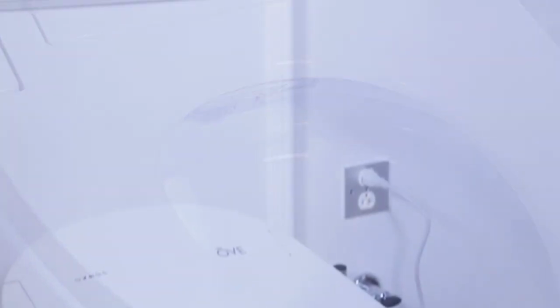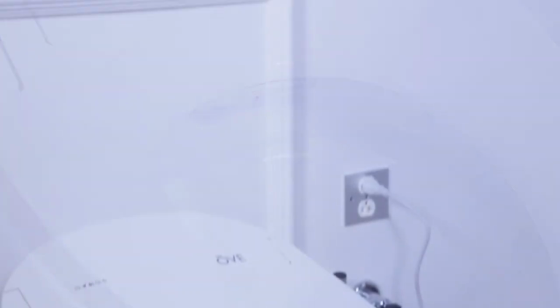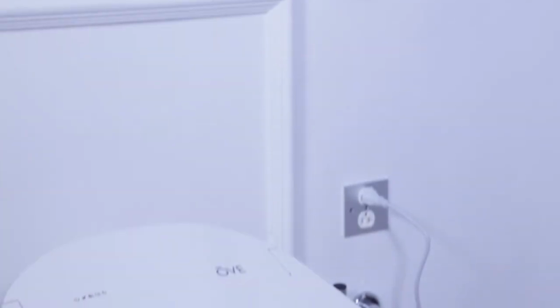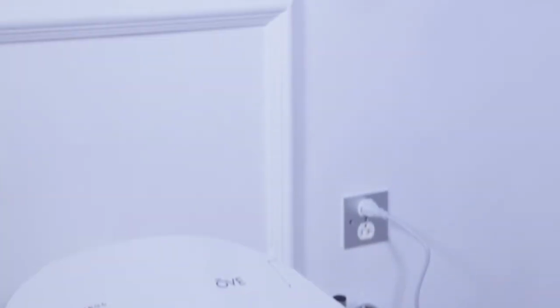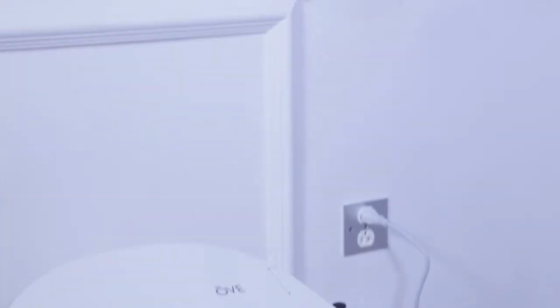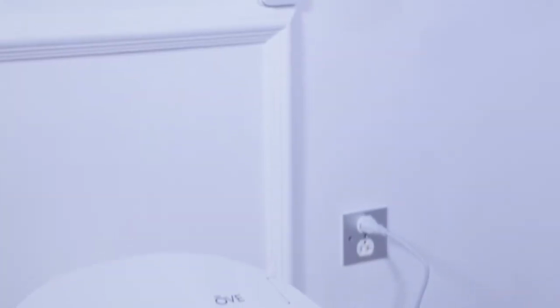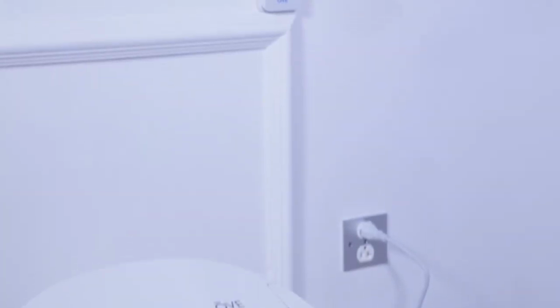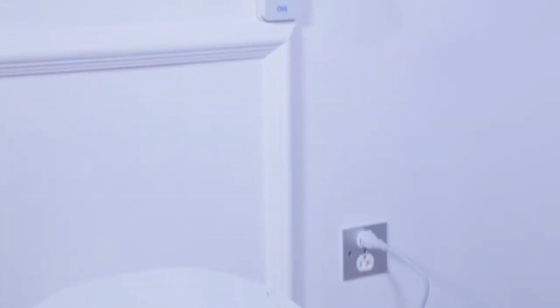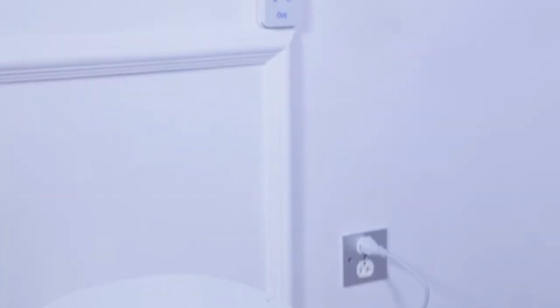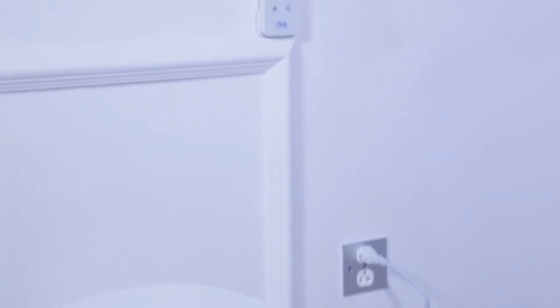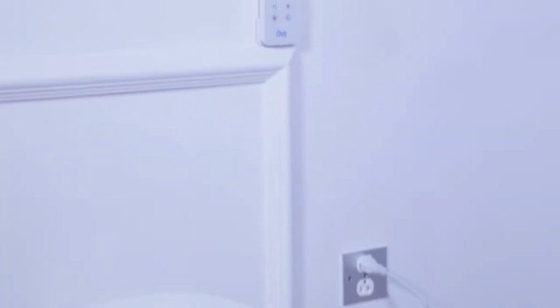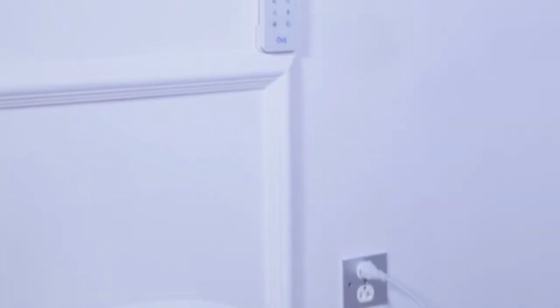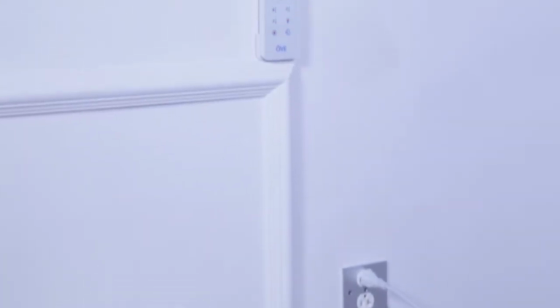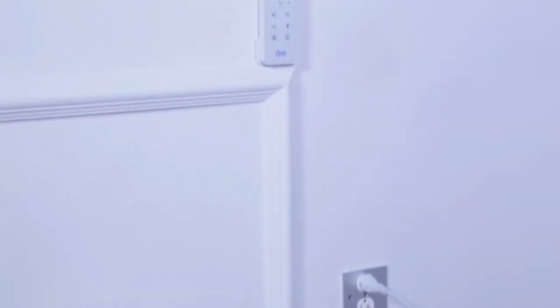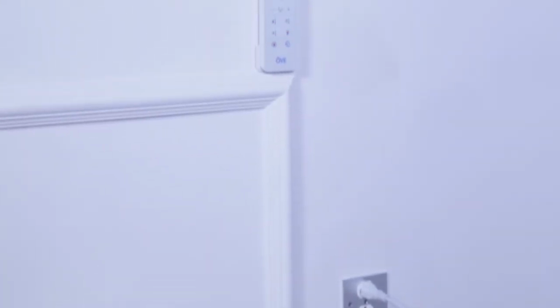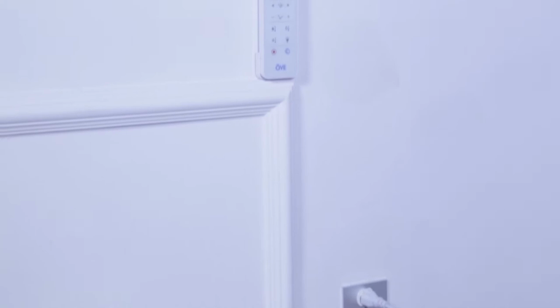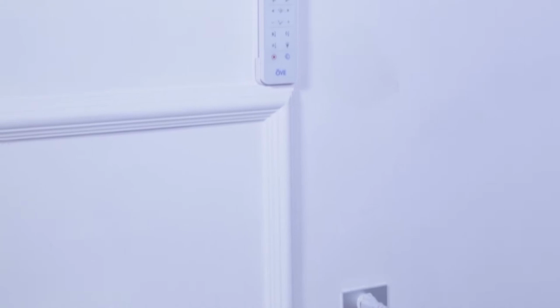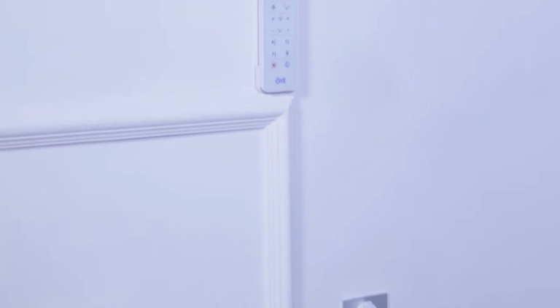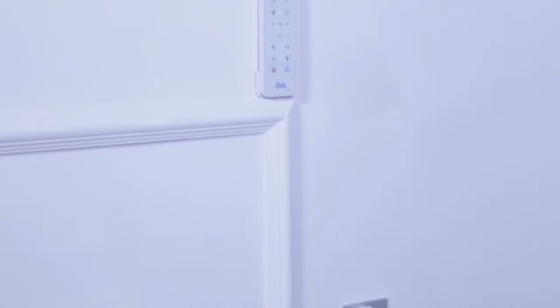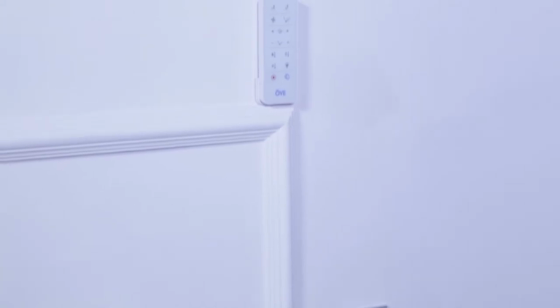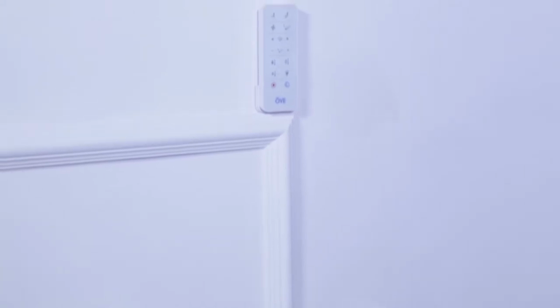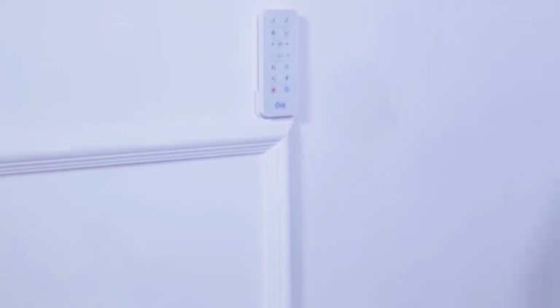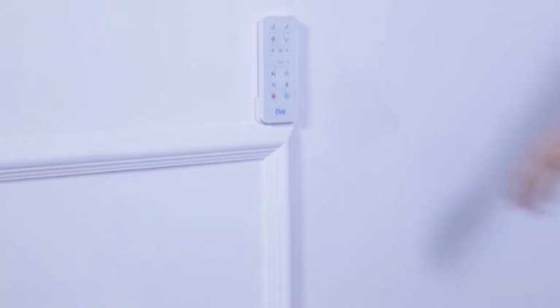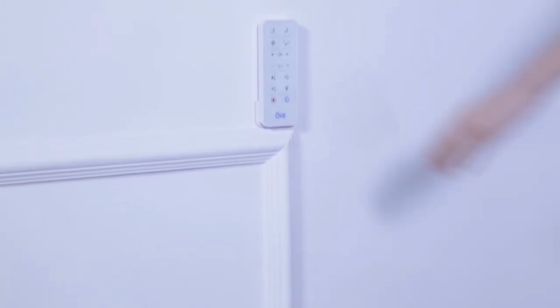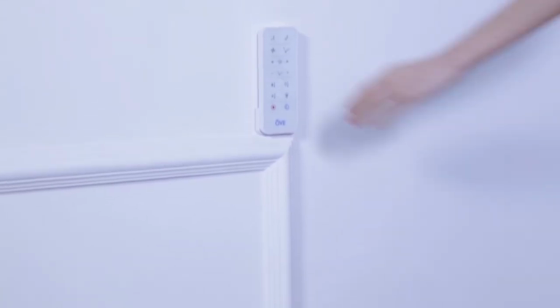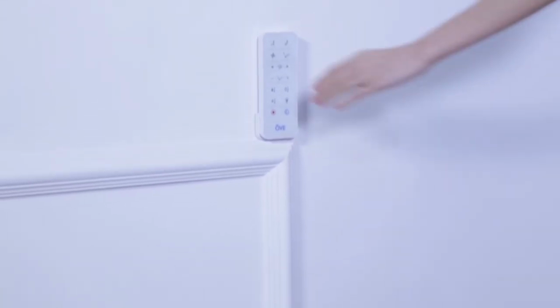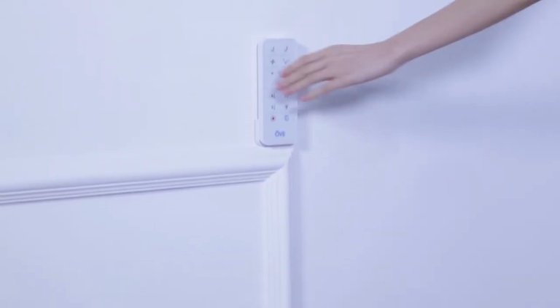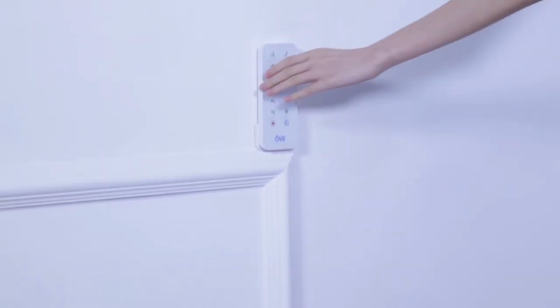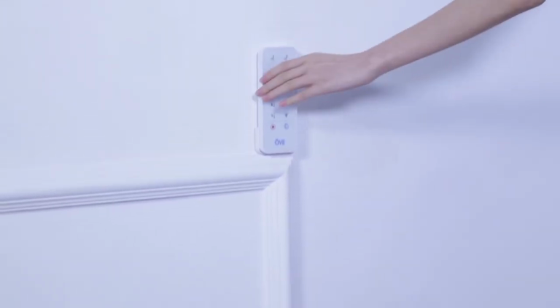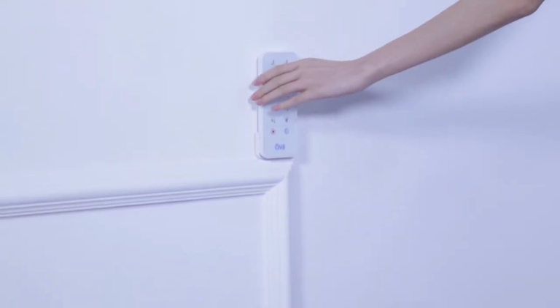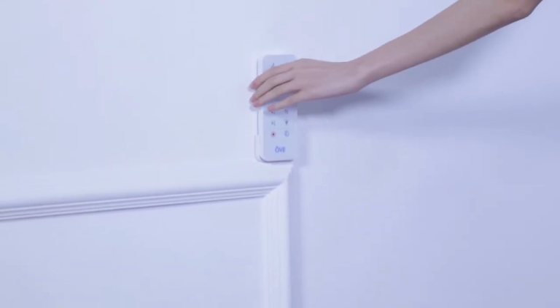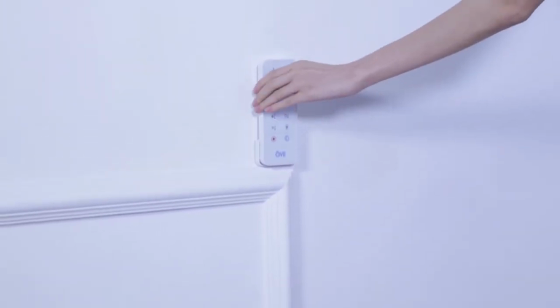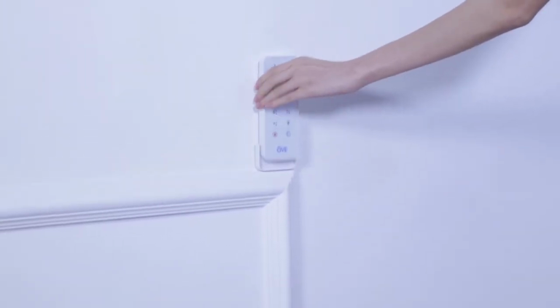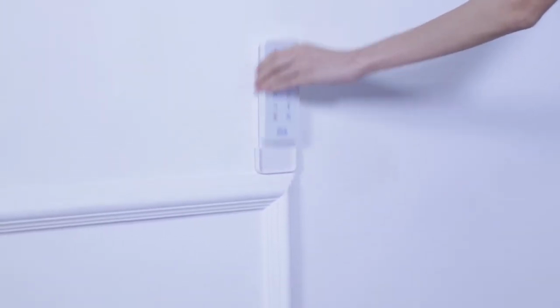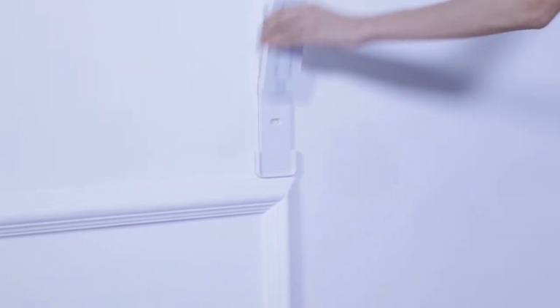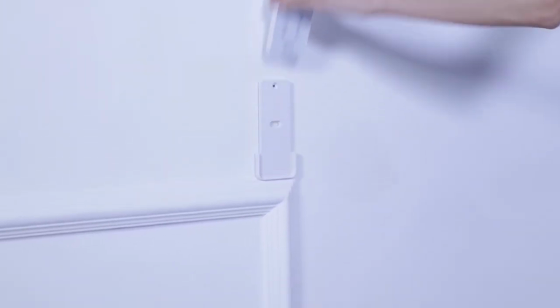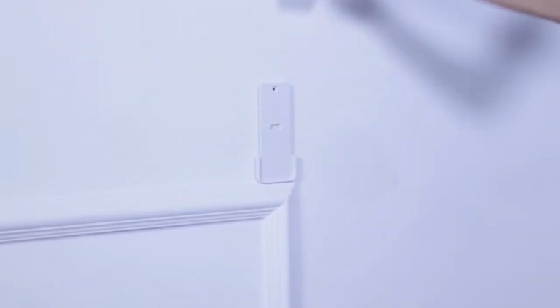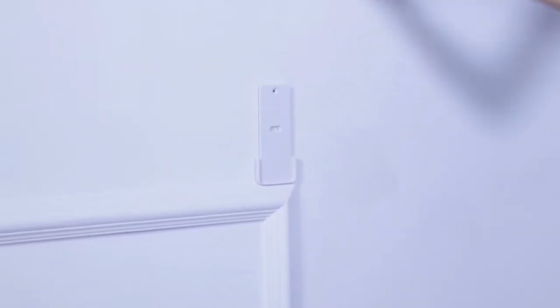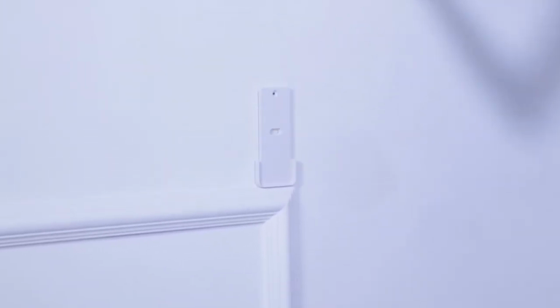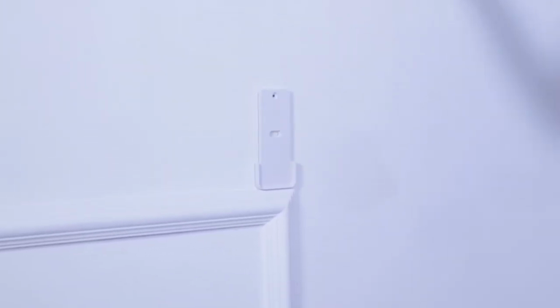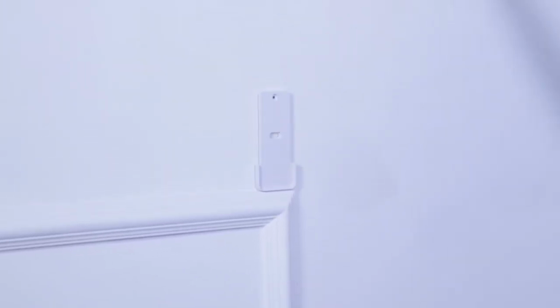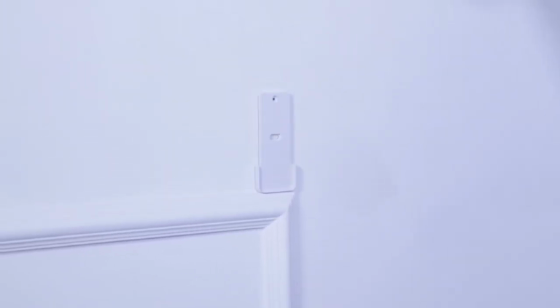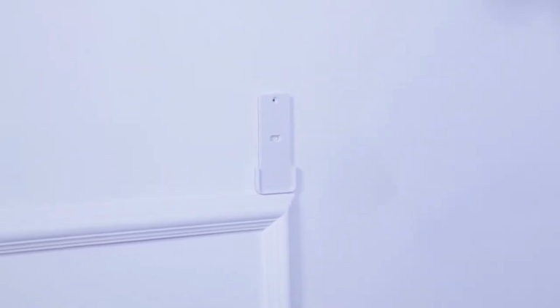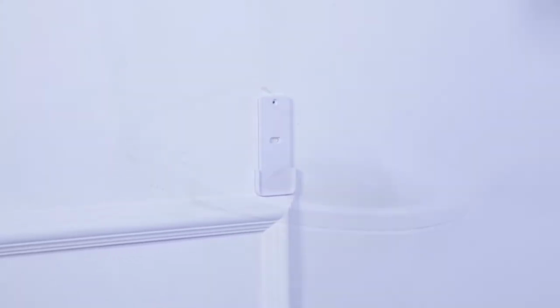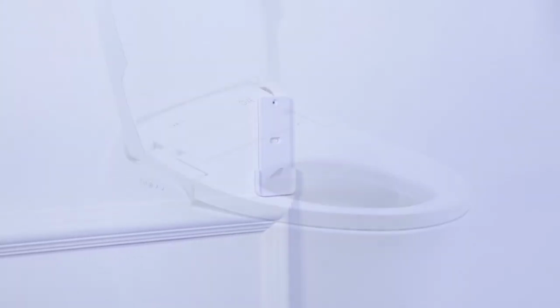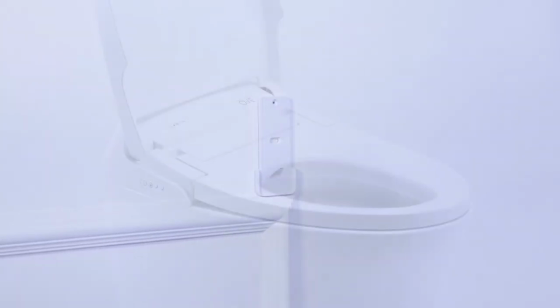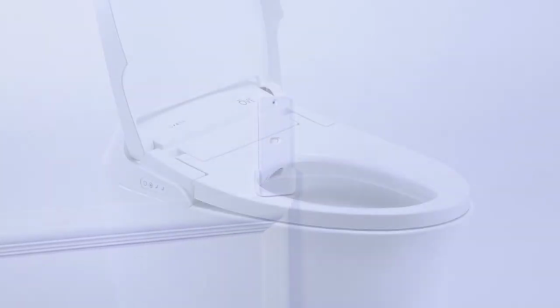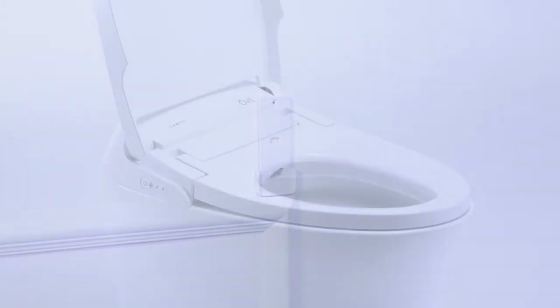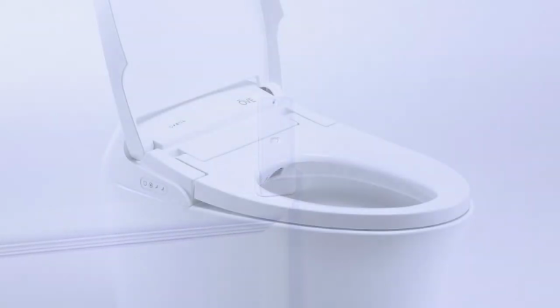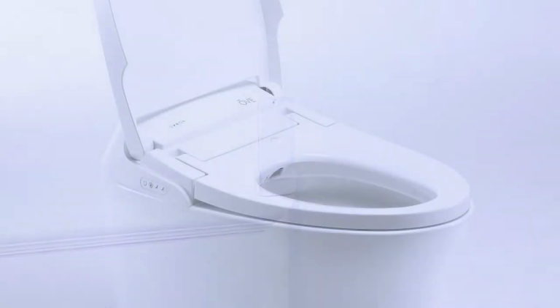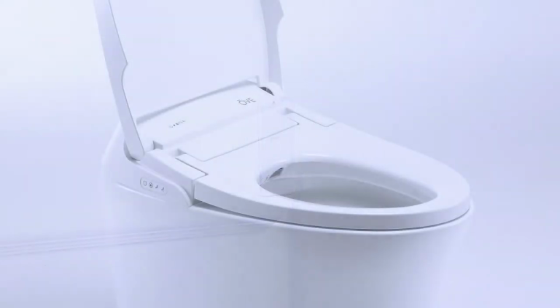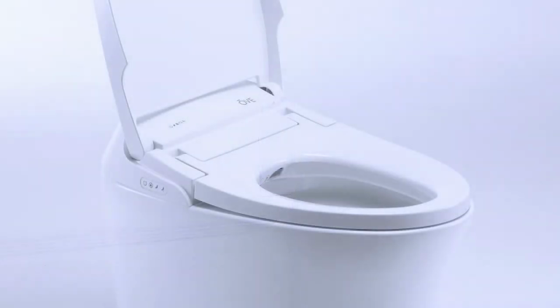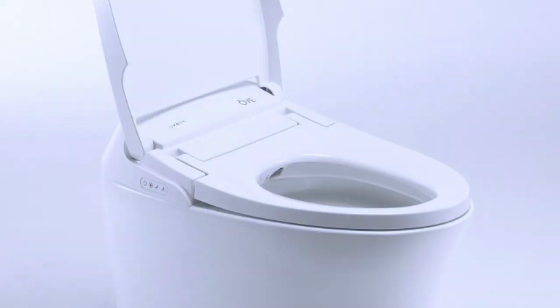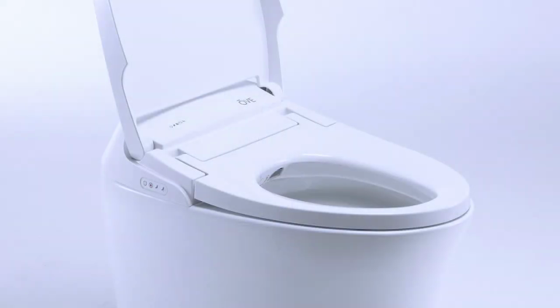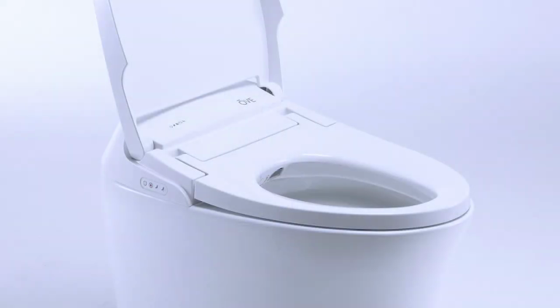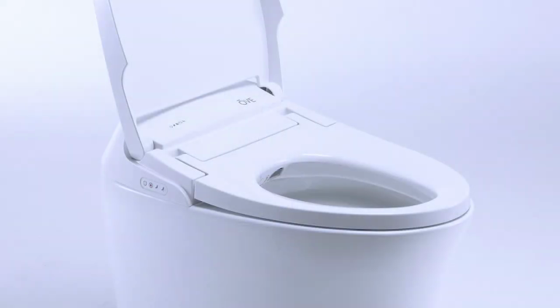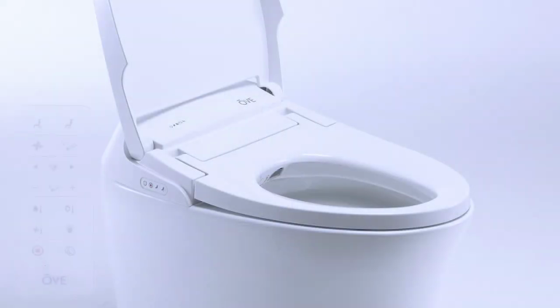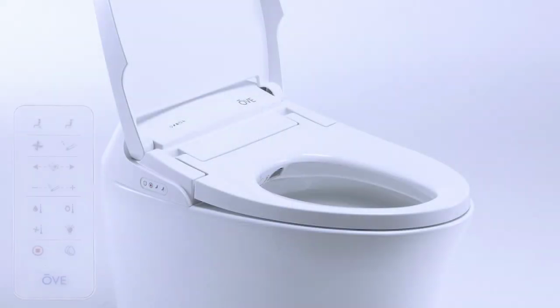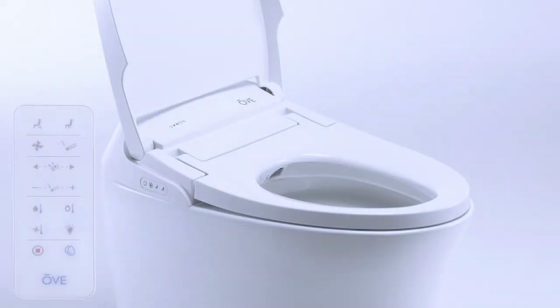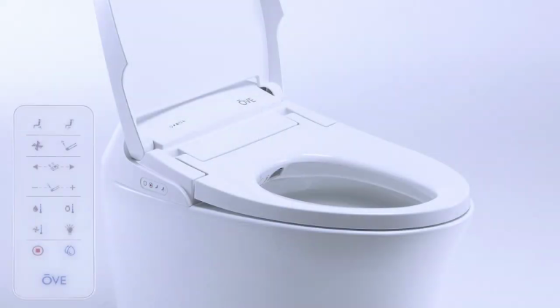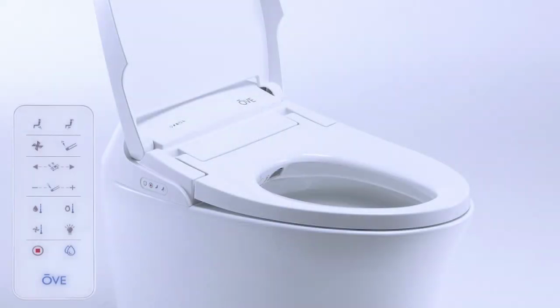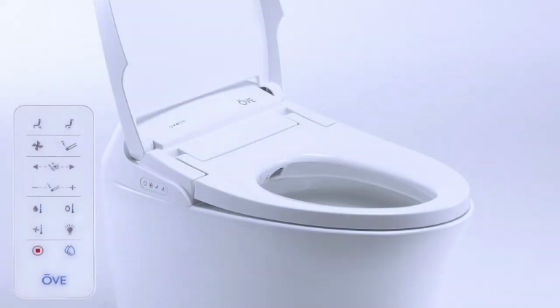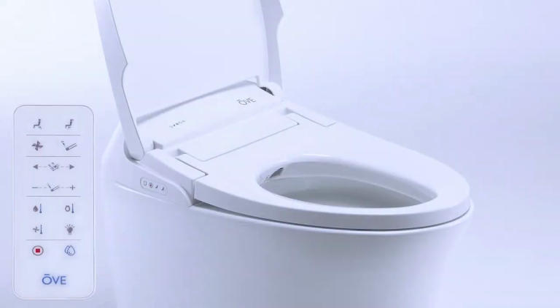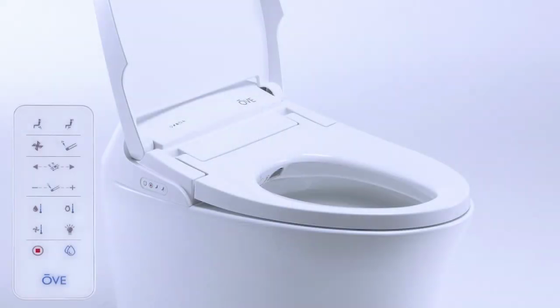The toilet will turn on automatically and once the beeping sounds and the flashing light have stopped, the toilet is ready to use.